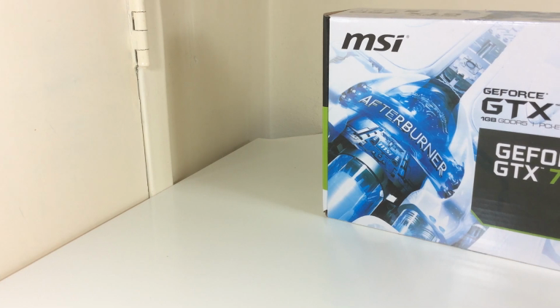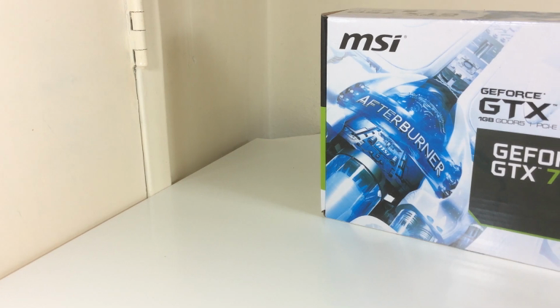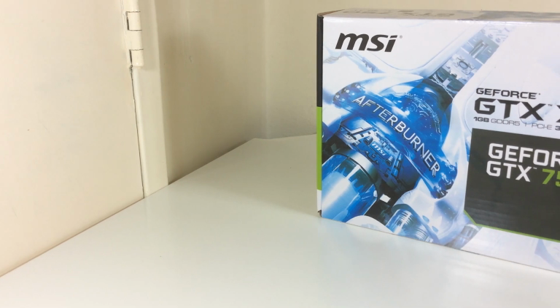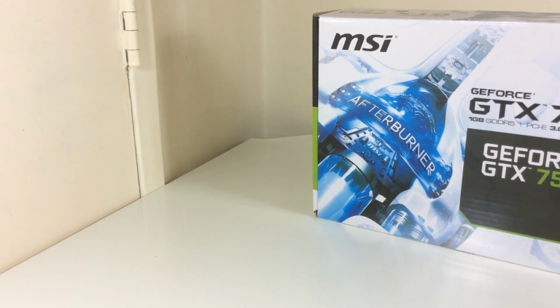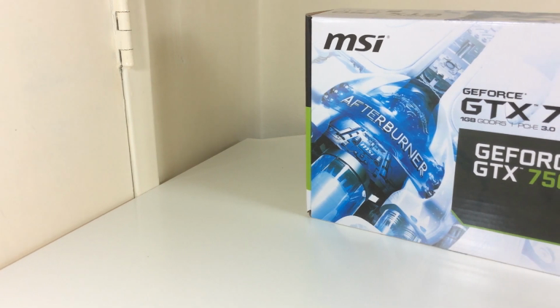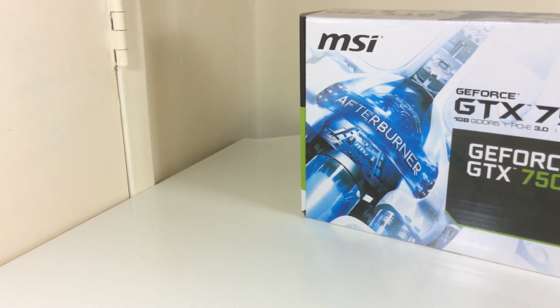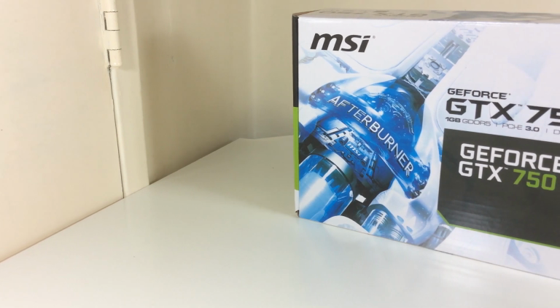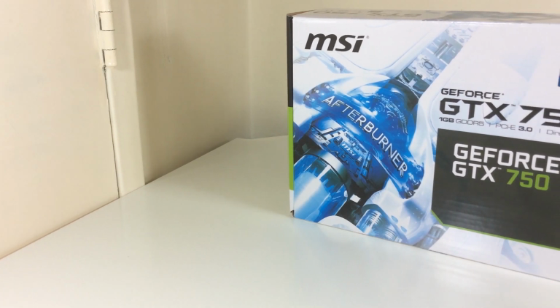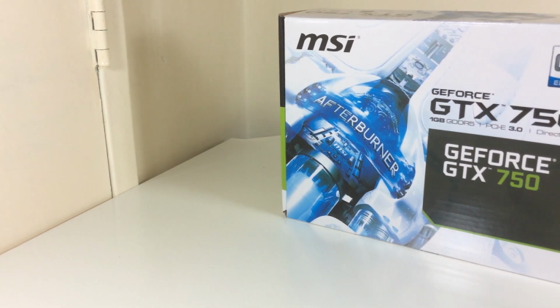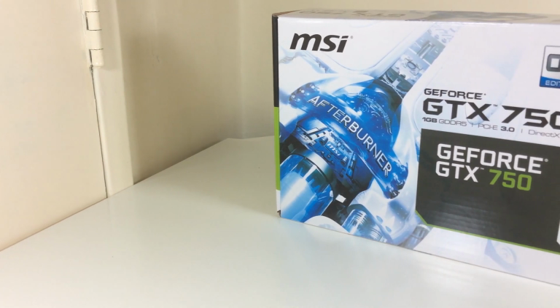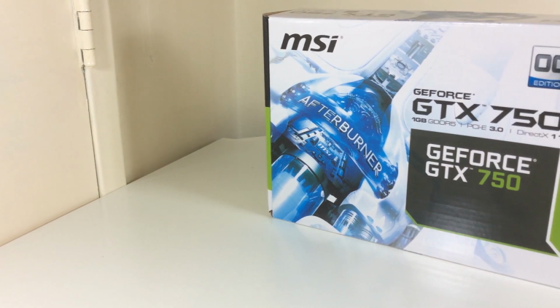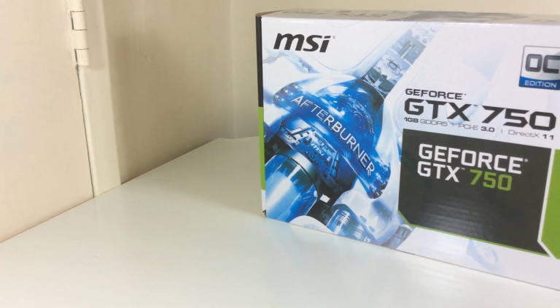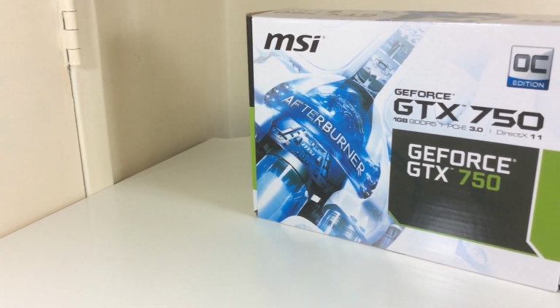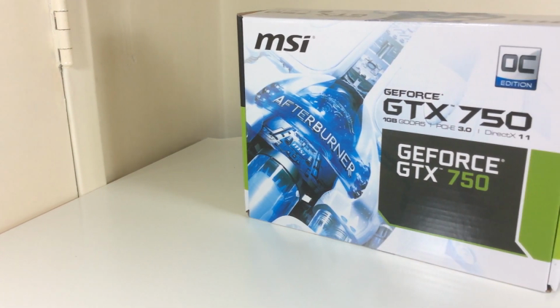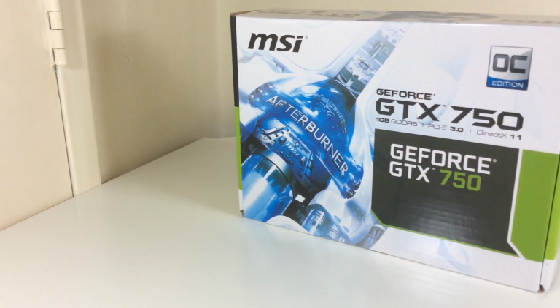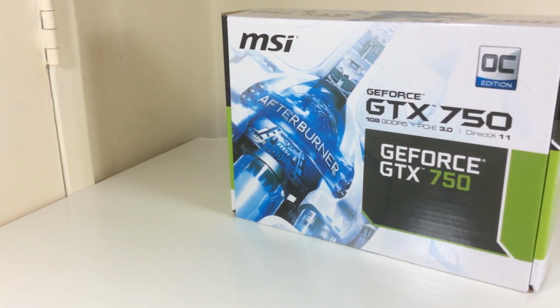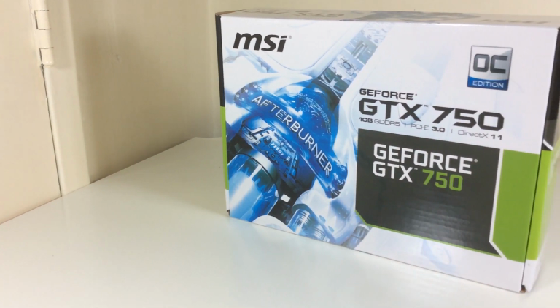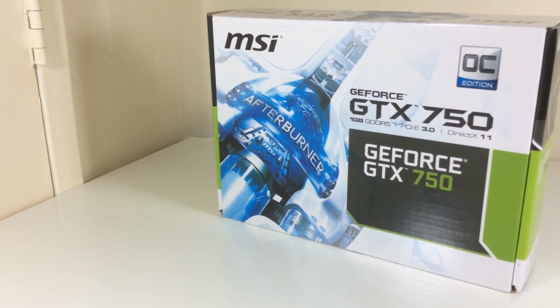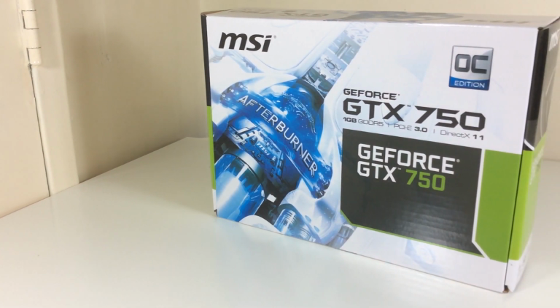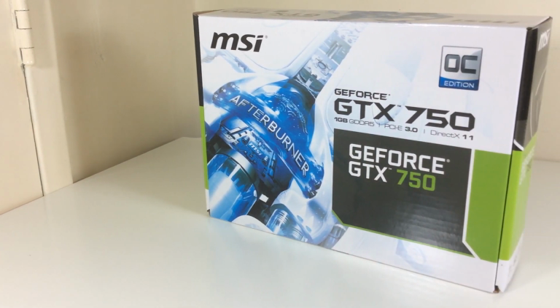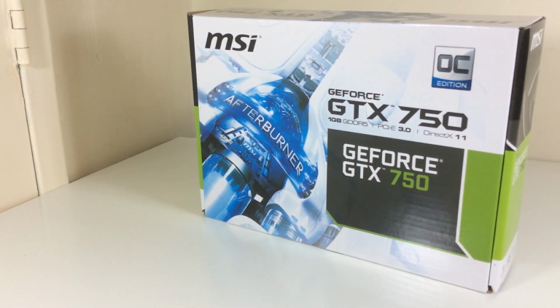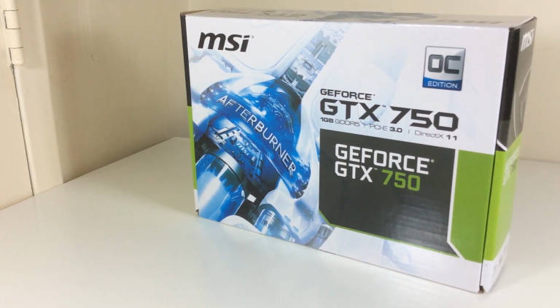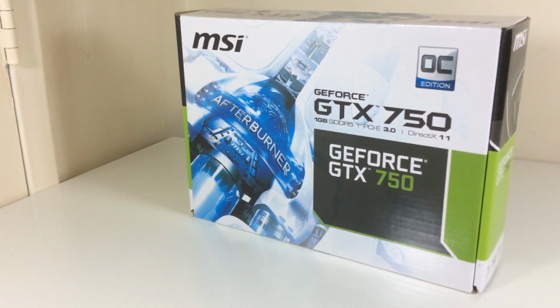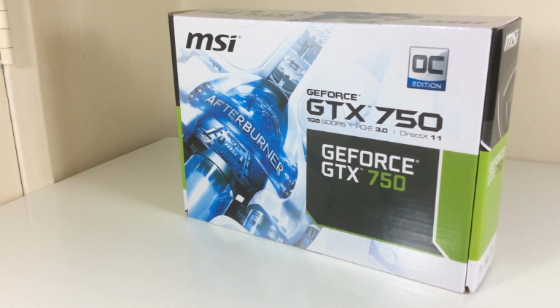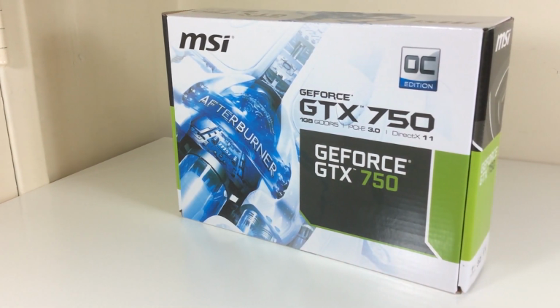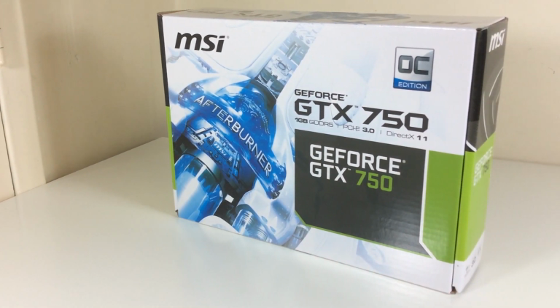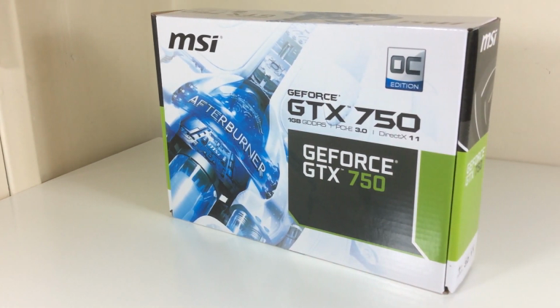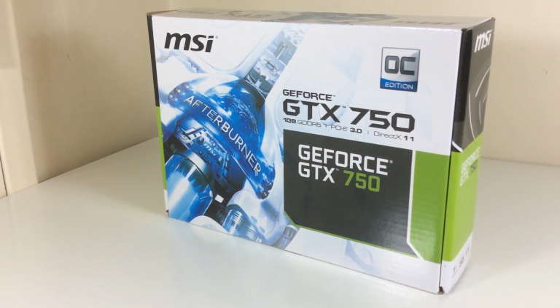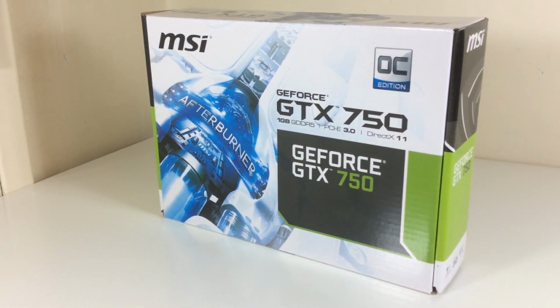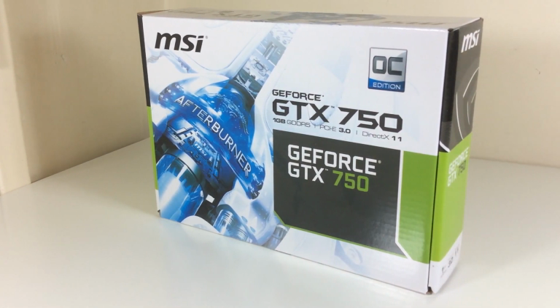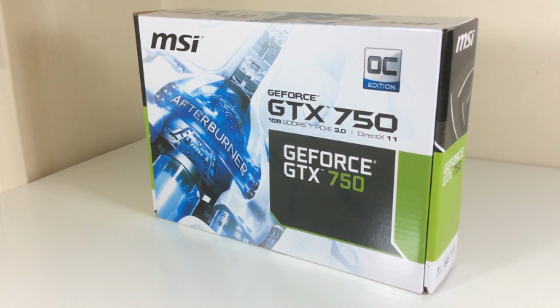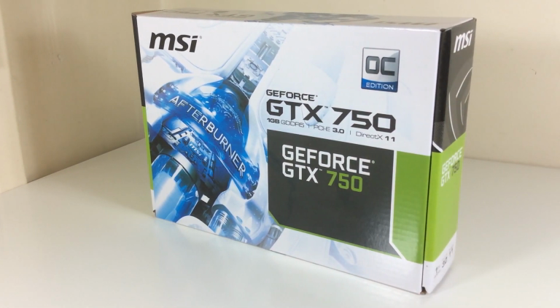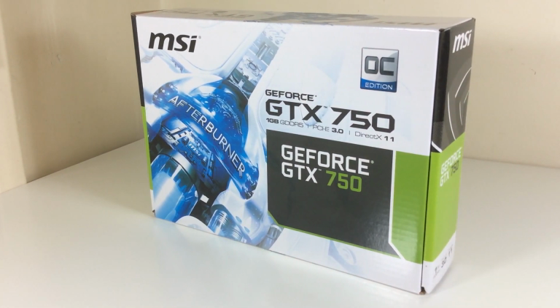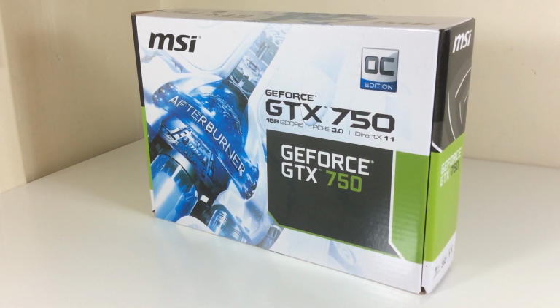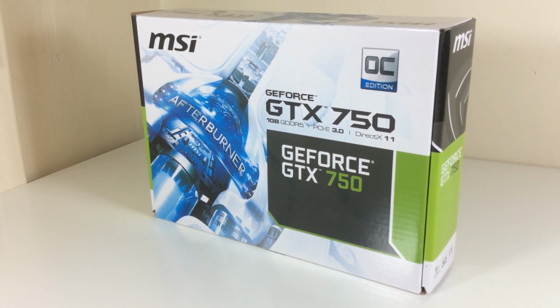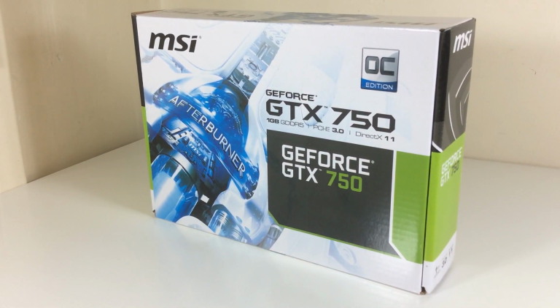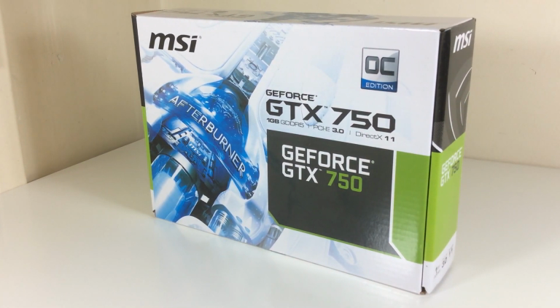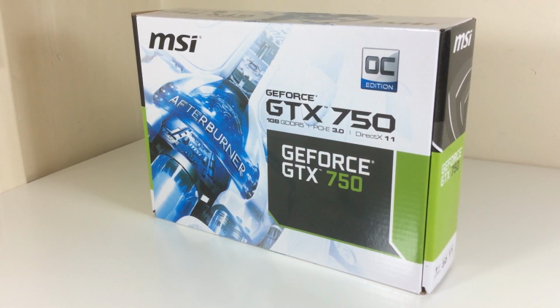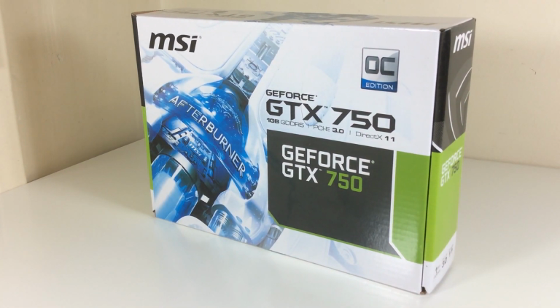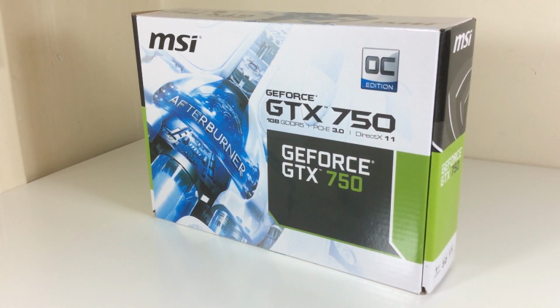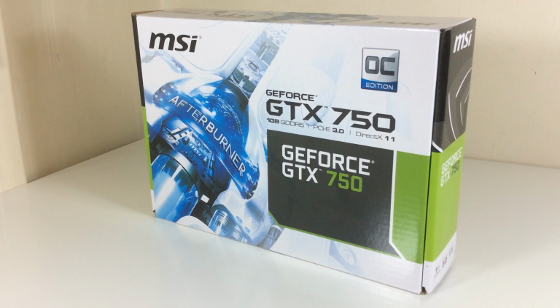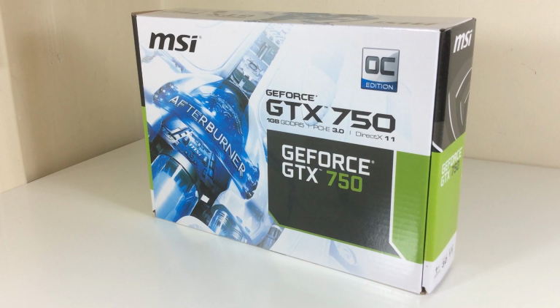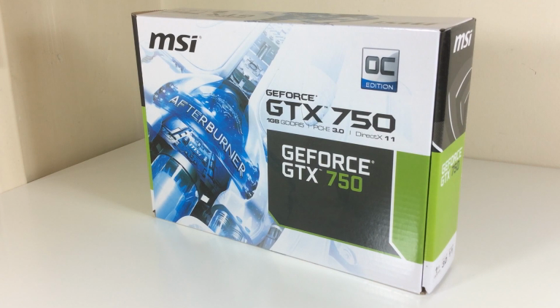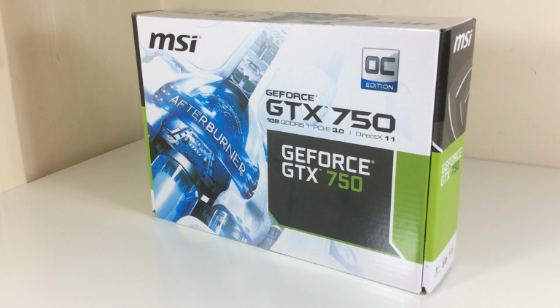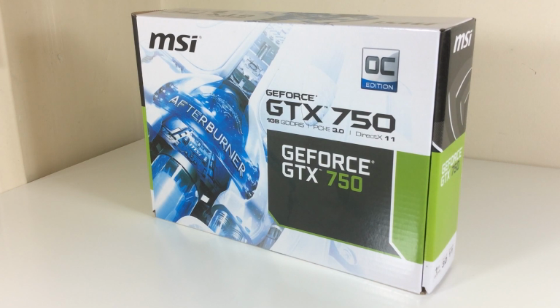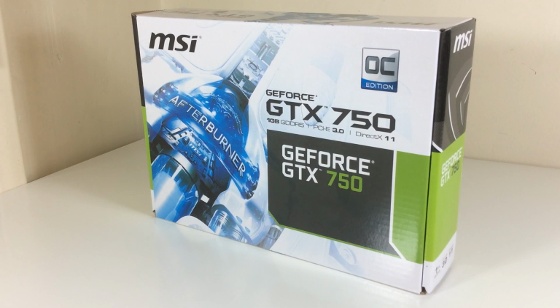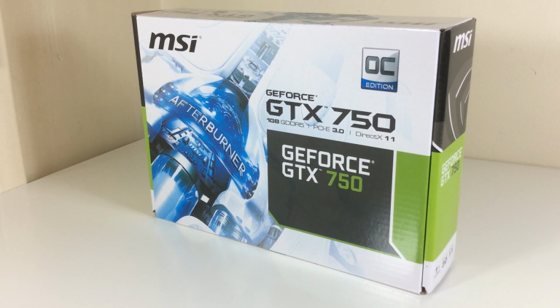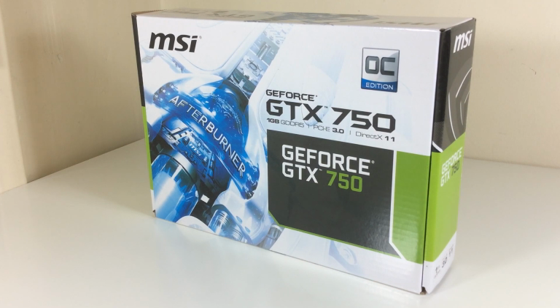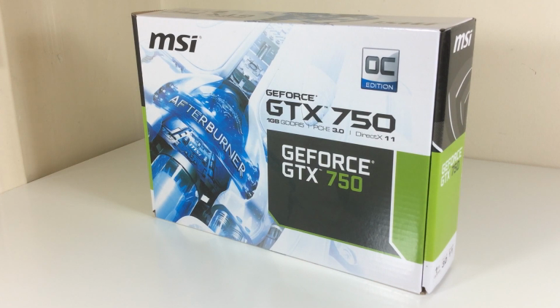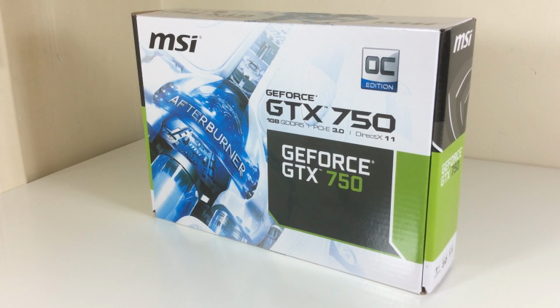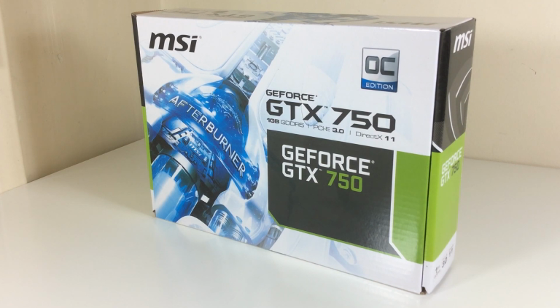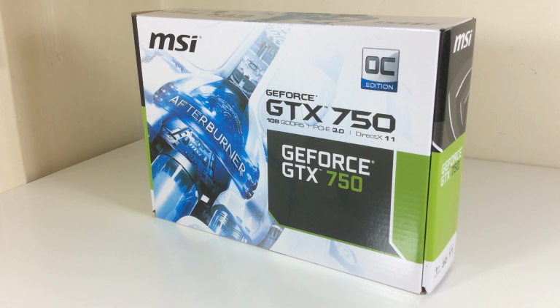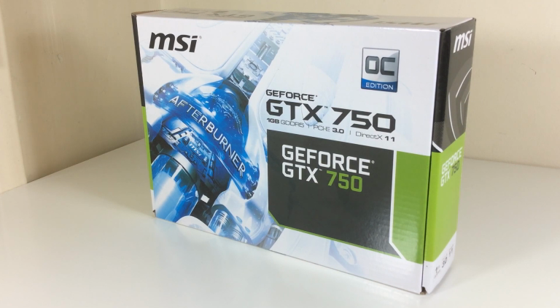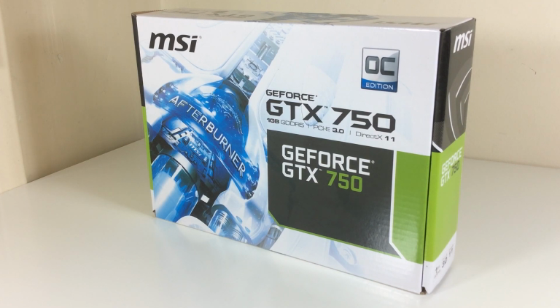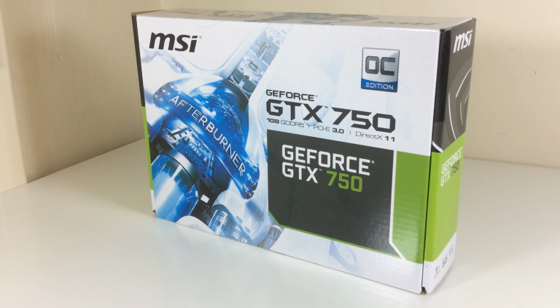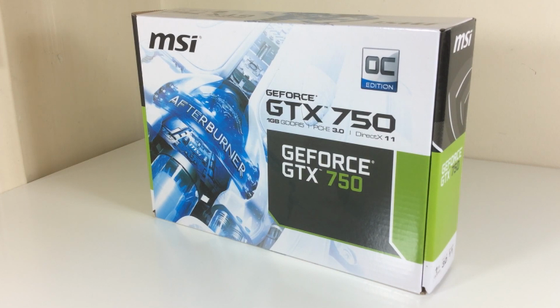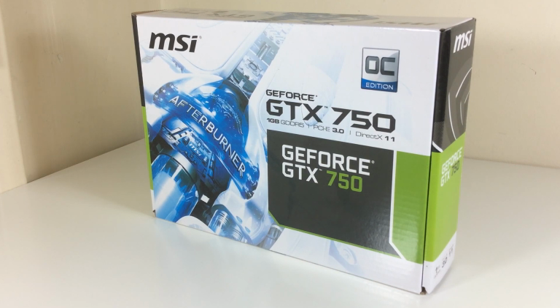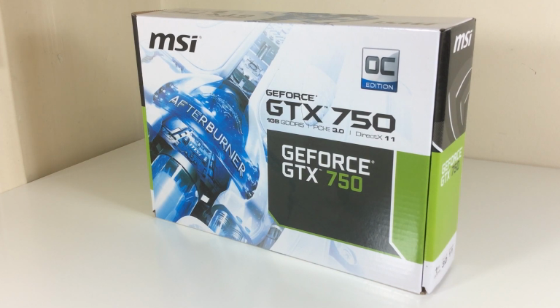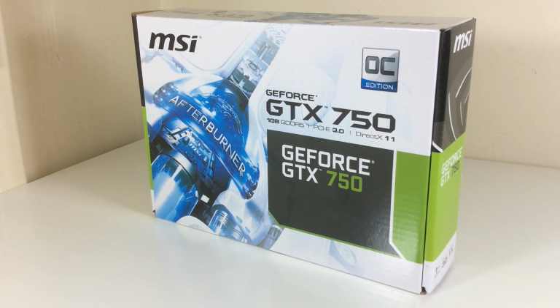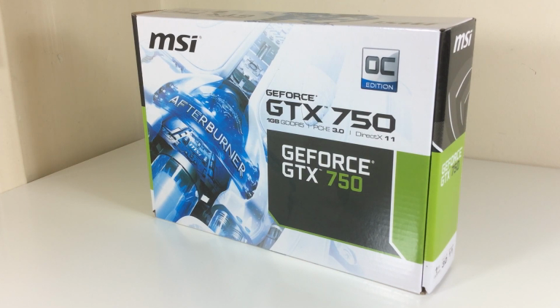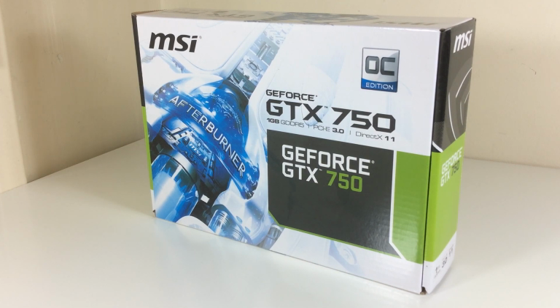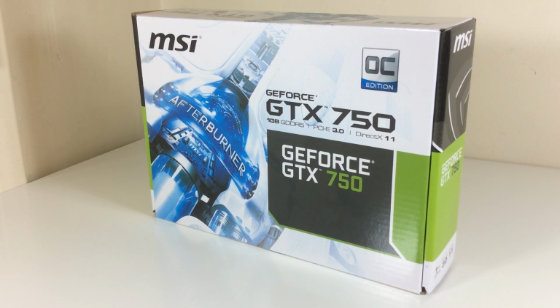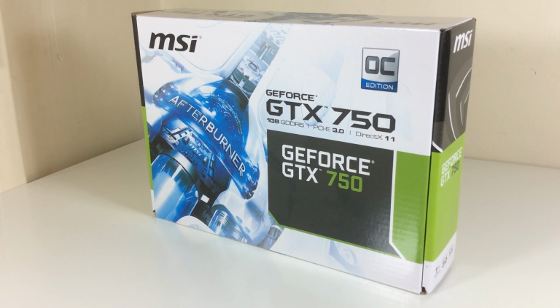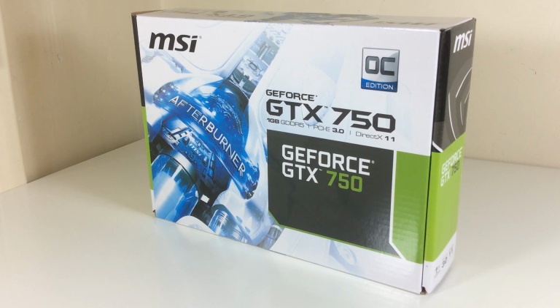What's up guys, today I have an unboxing and overview of the MSI GeForce GTX 750 OC Edition graphics card.